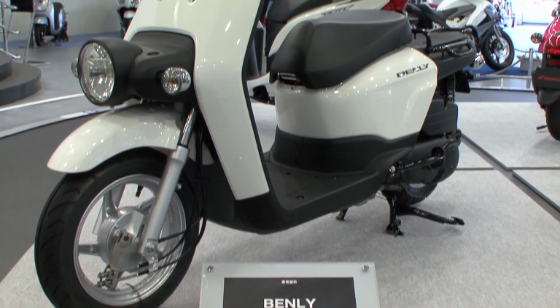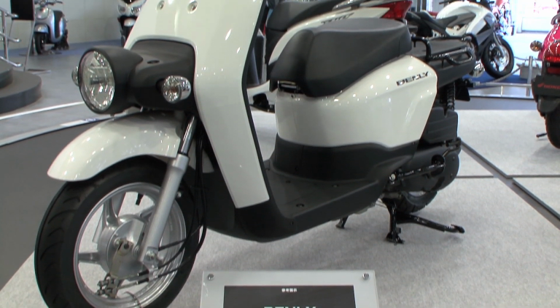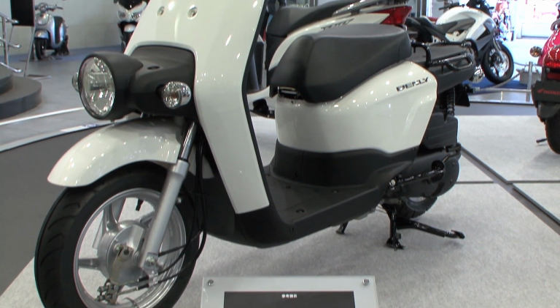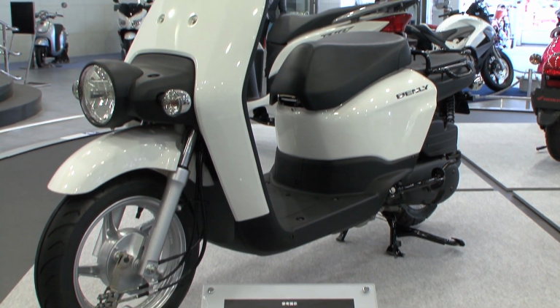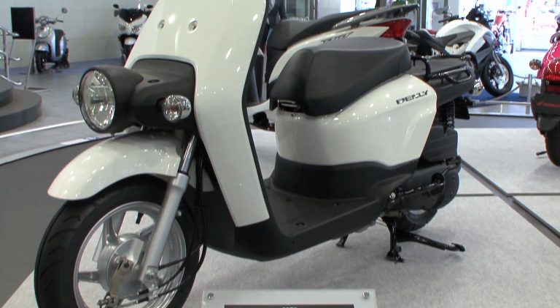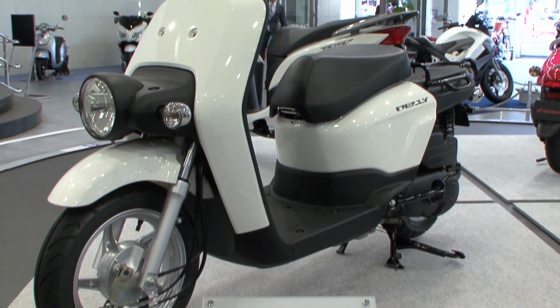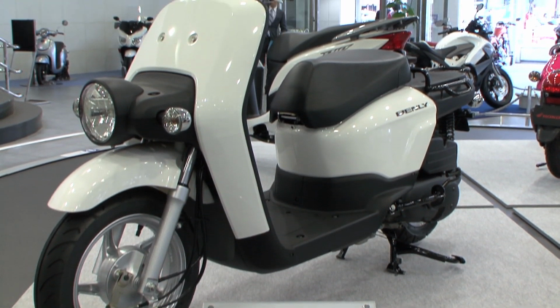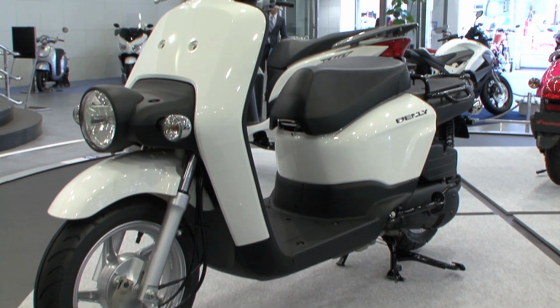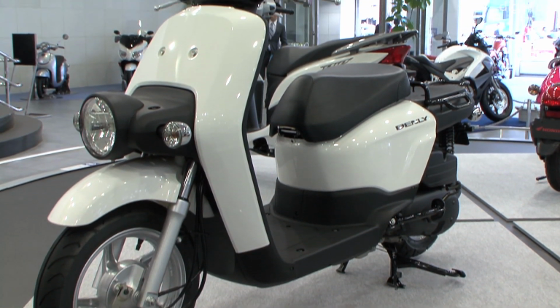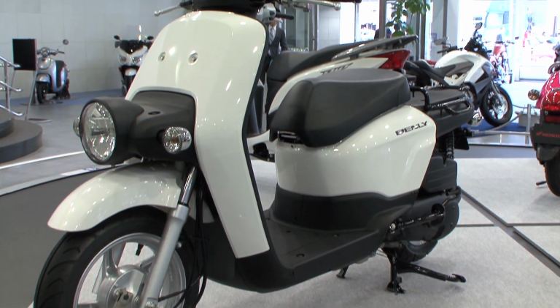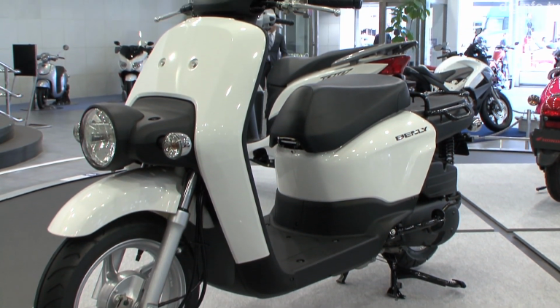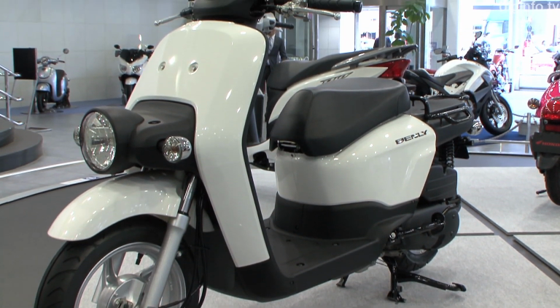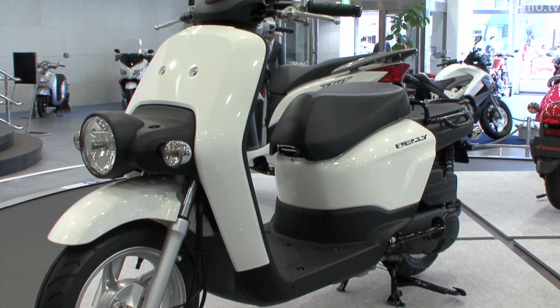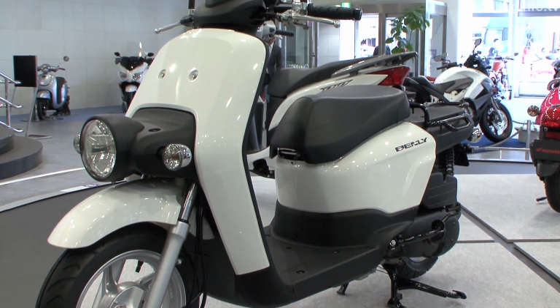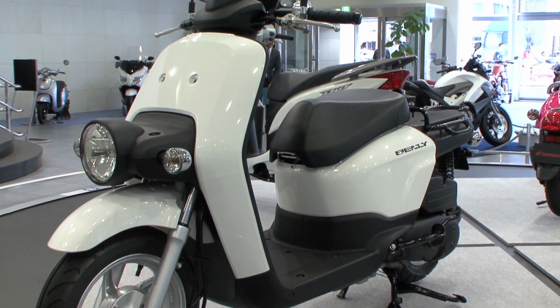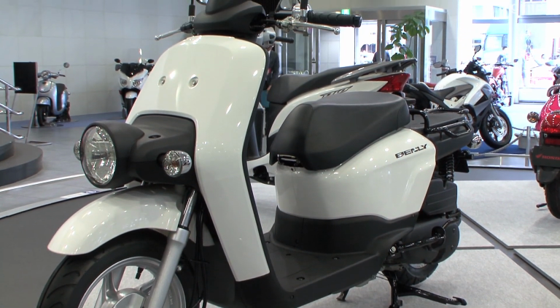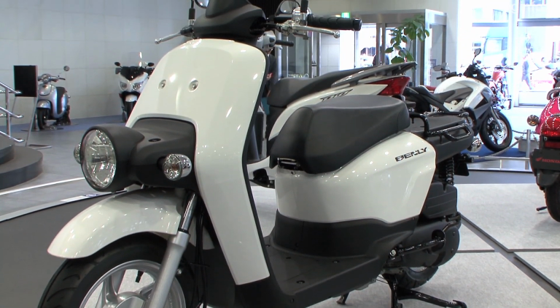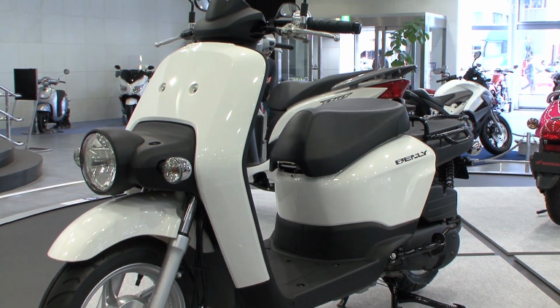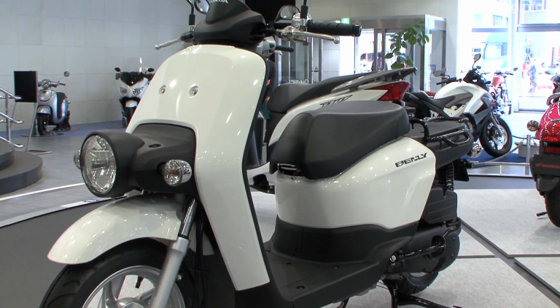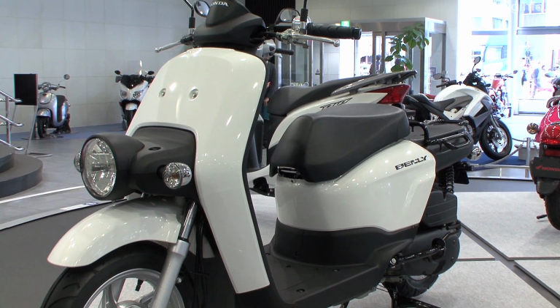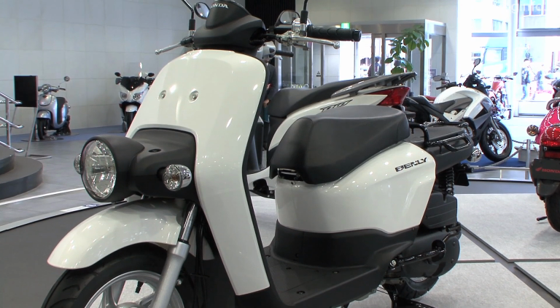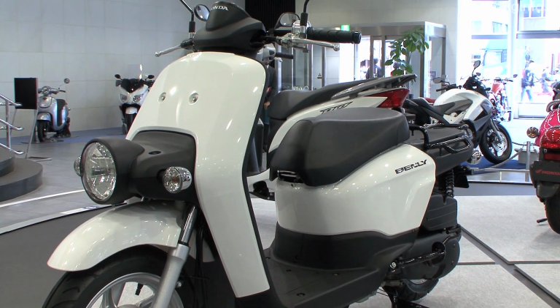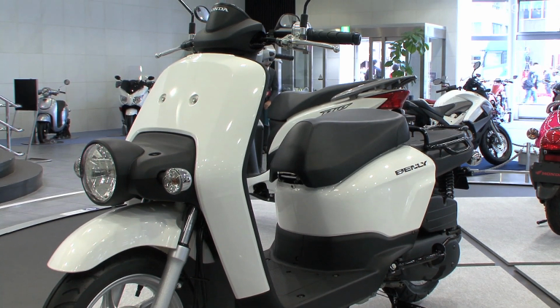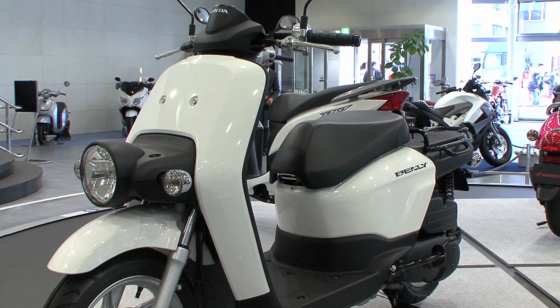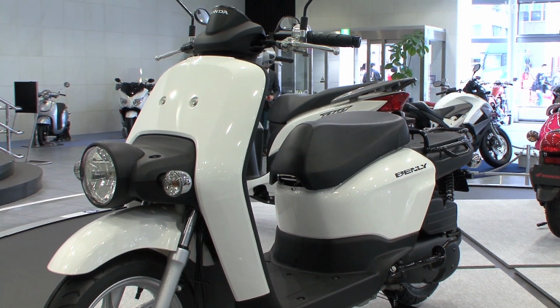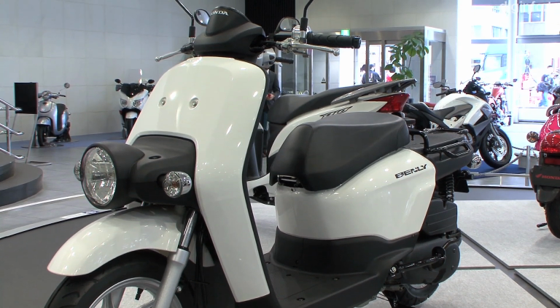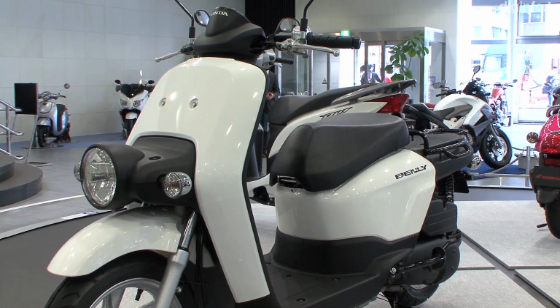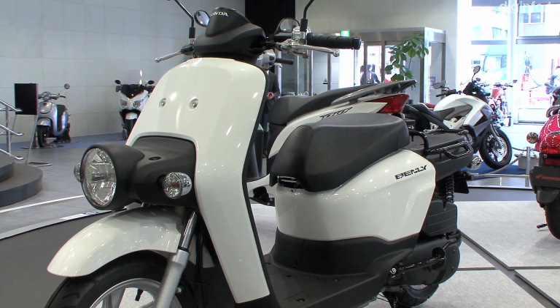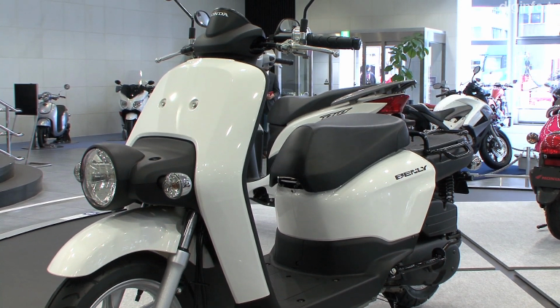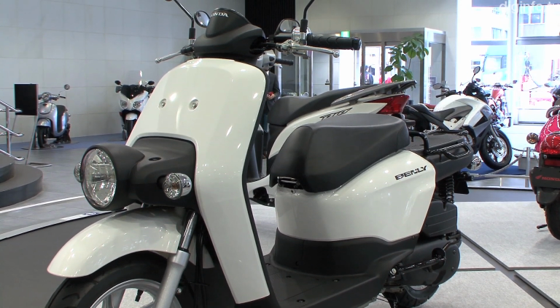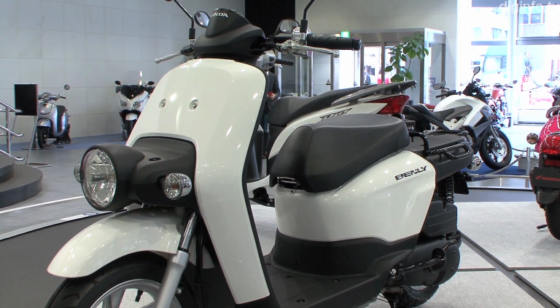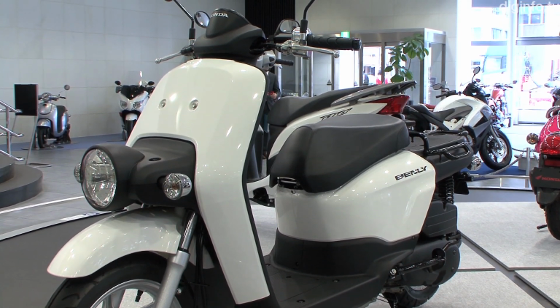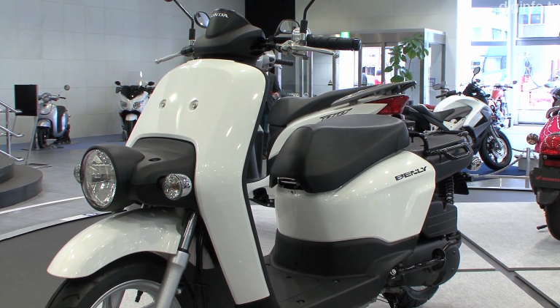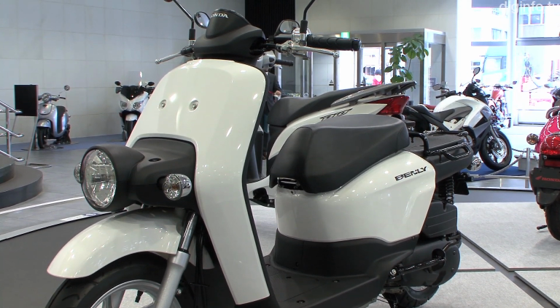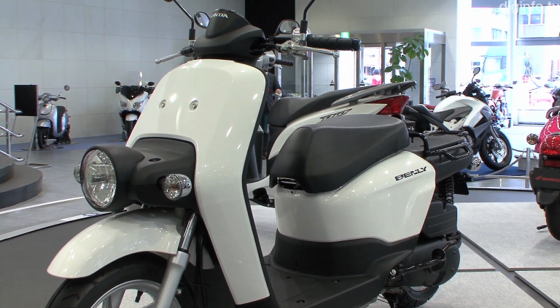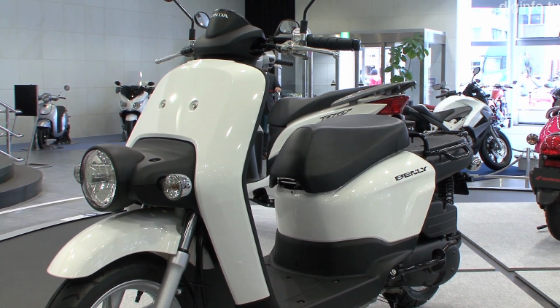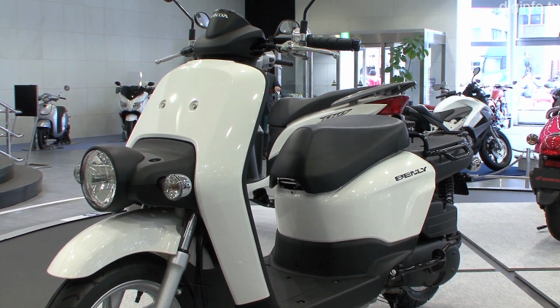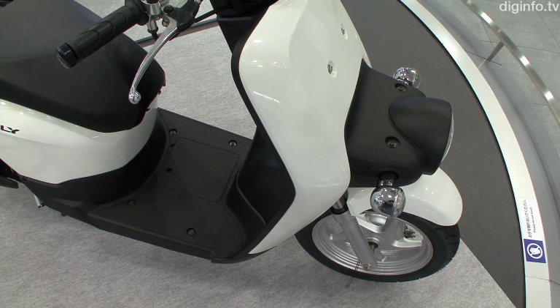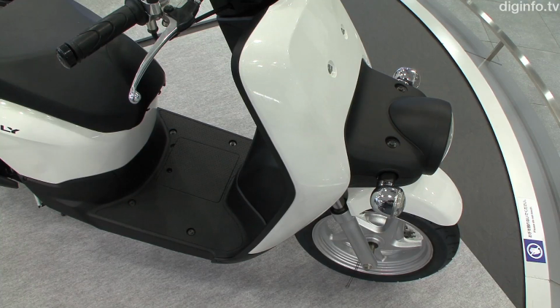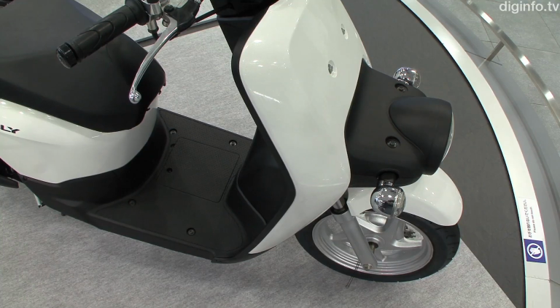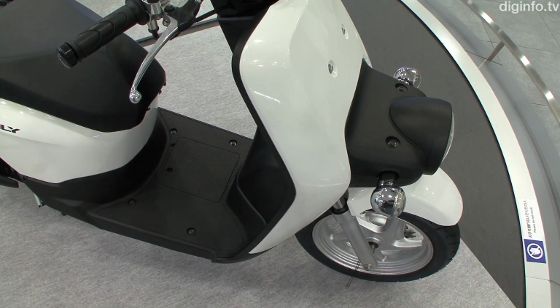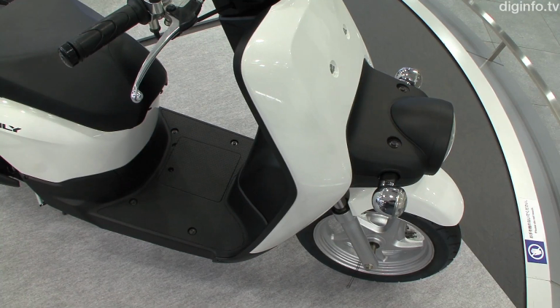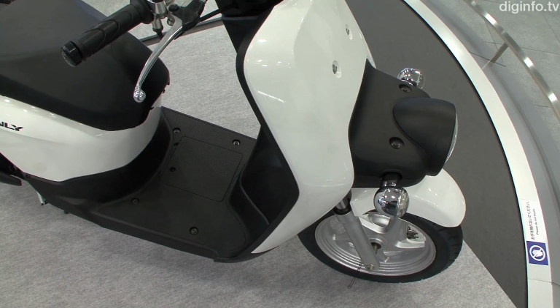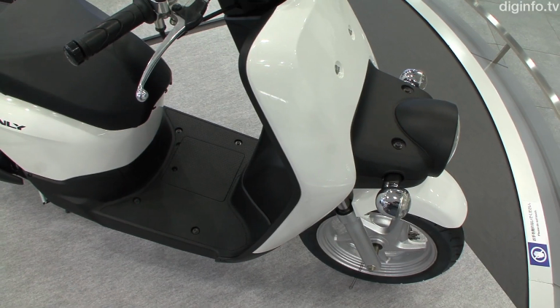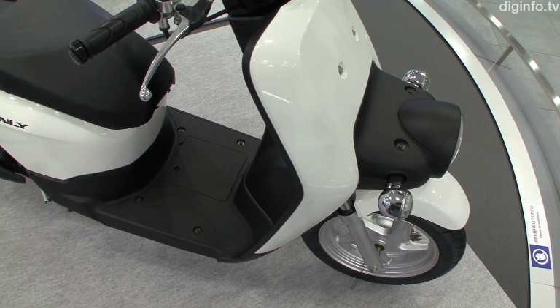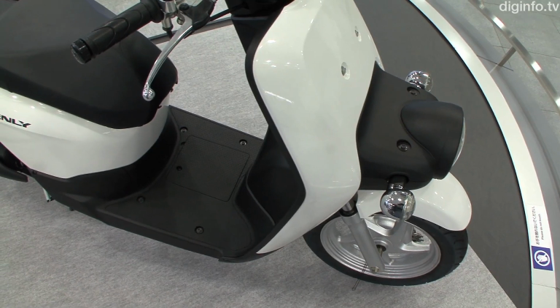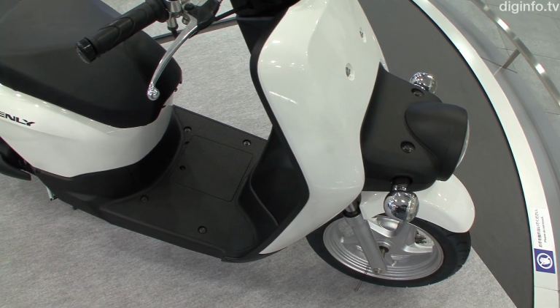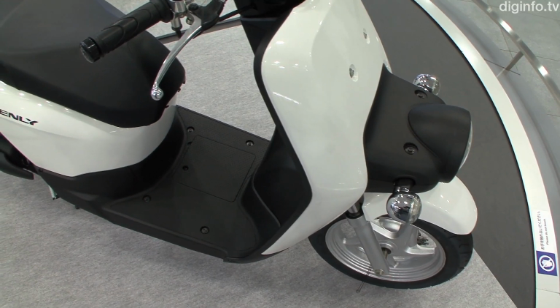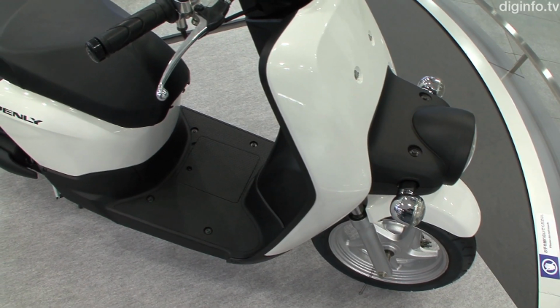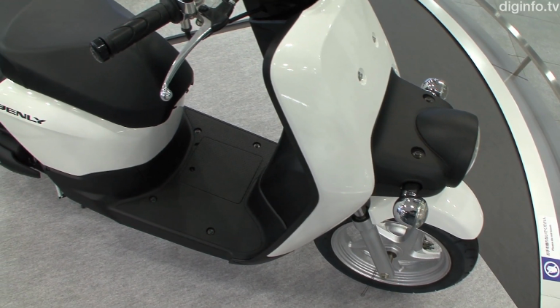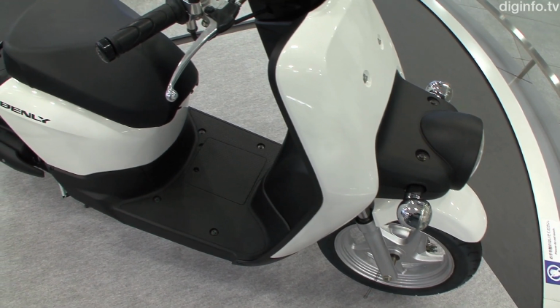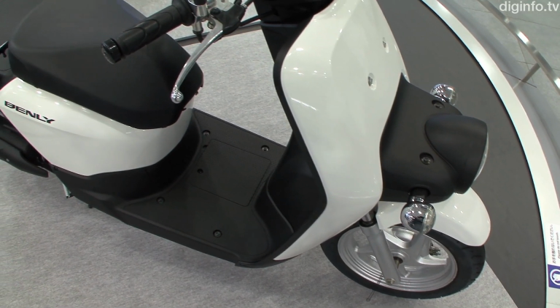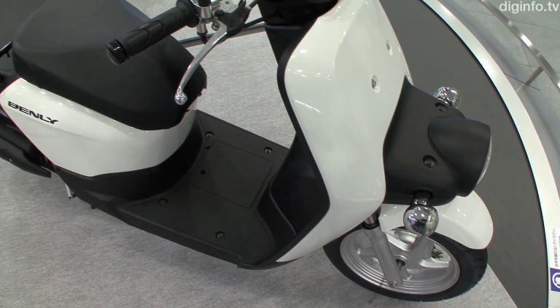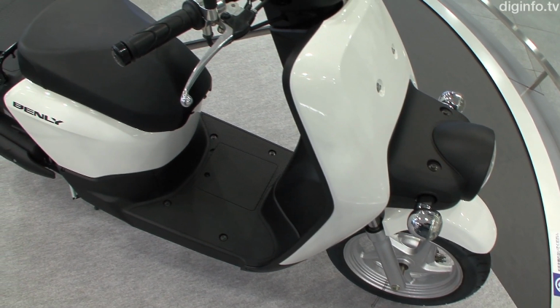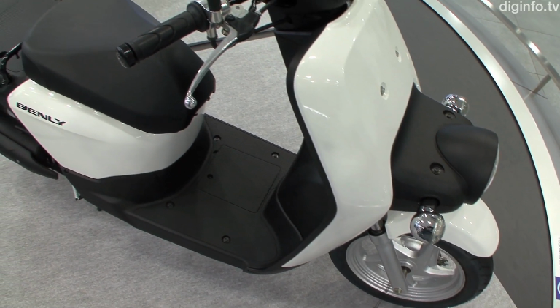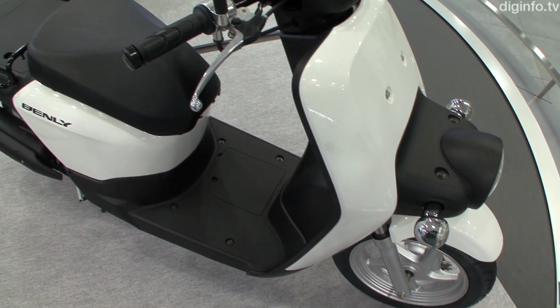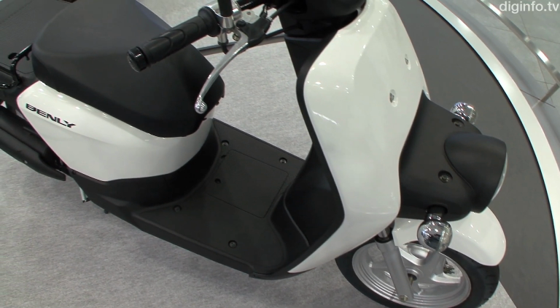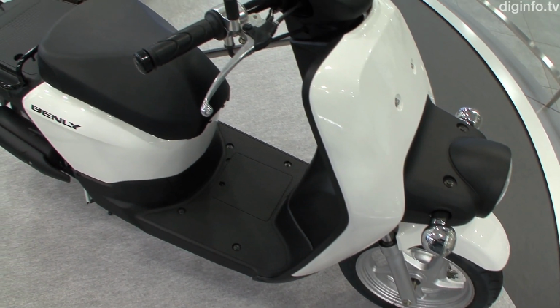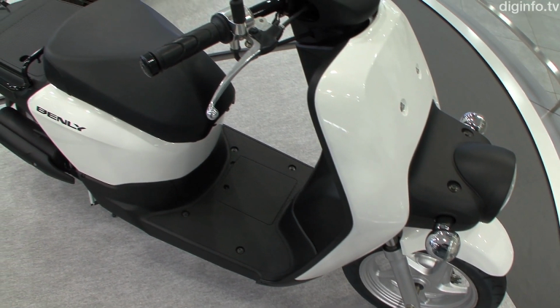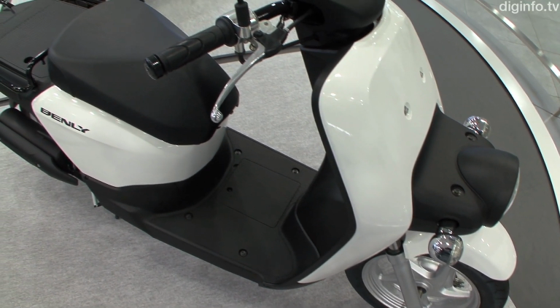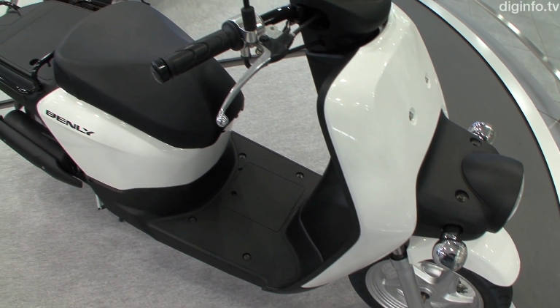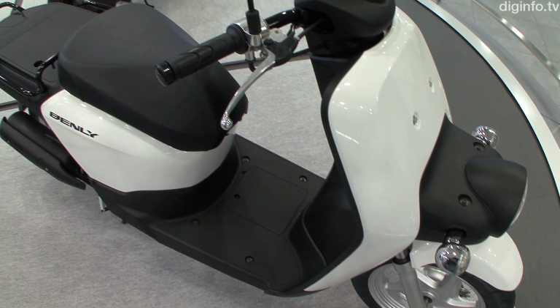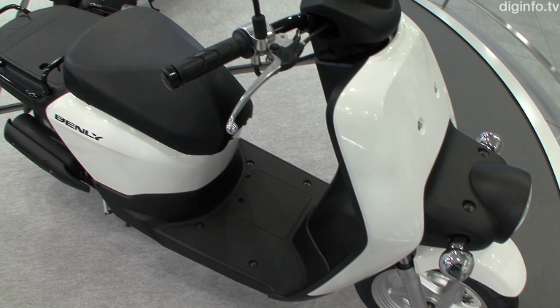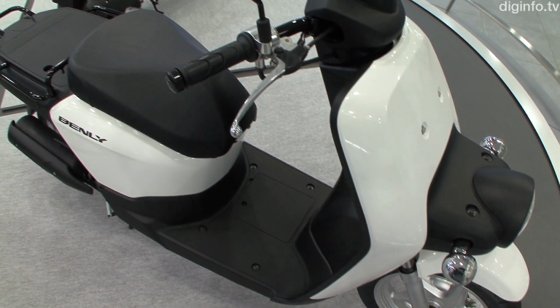At their showroom in Naoyama, Honda is displaying the Benly, a 50cc scooter for business use that the company plans to put on sale this summer.